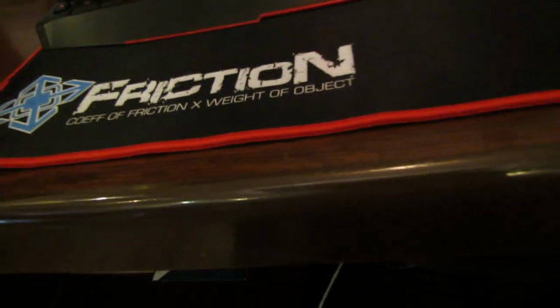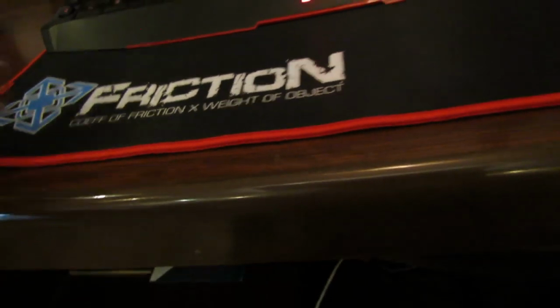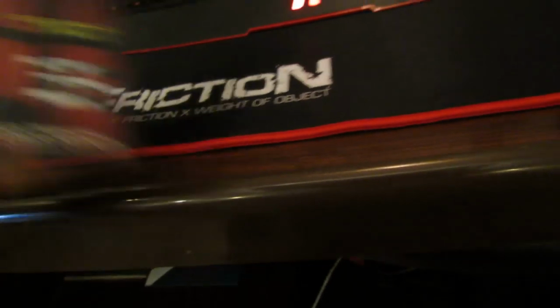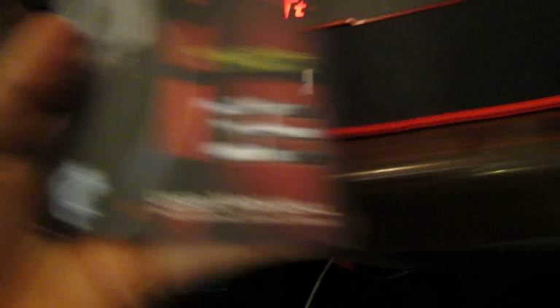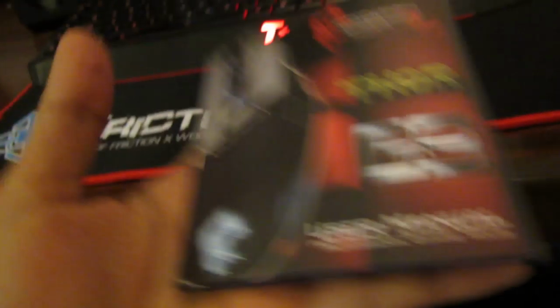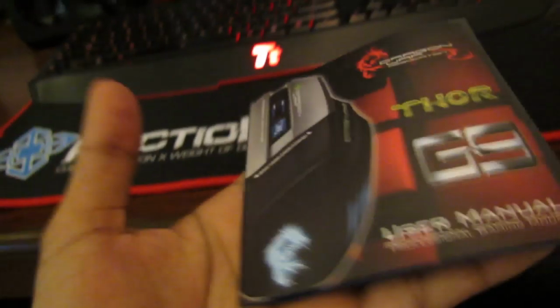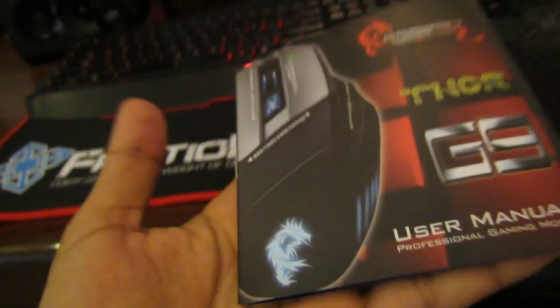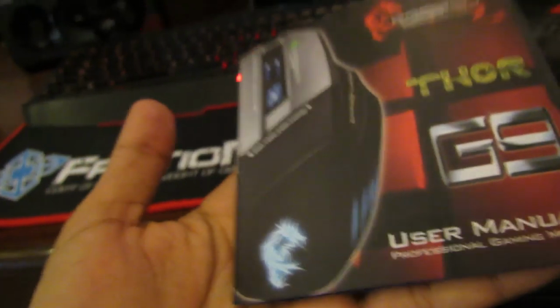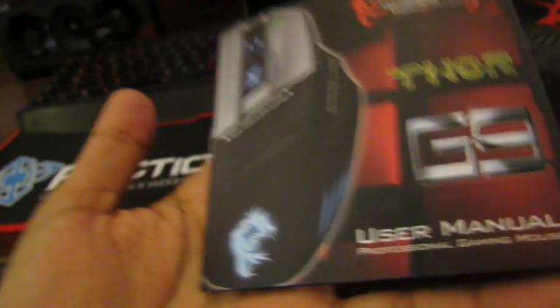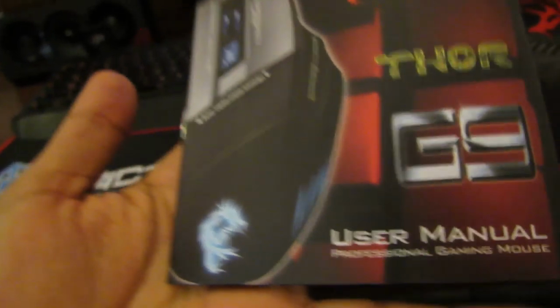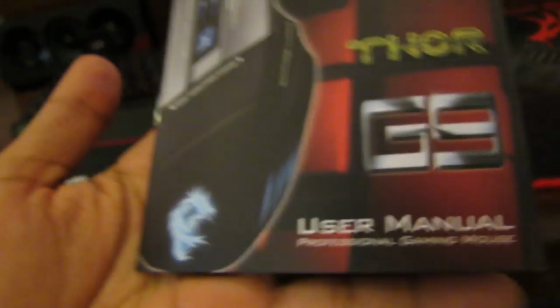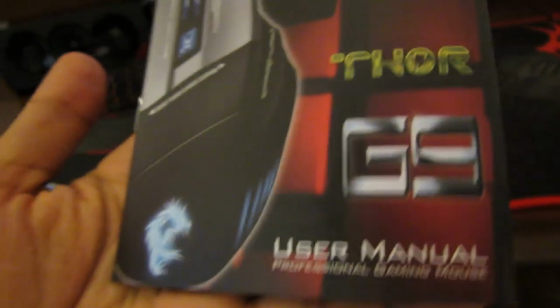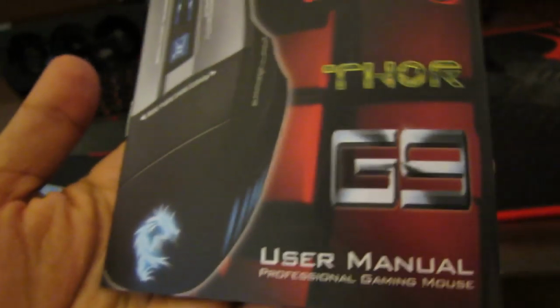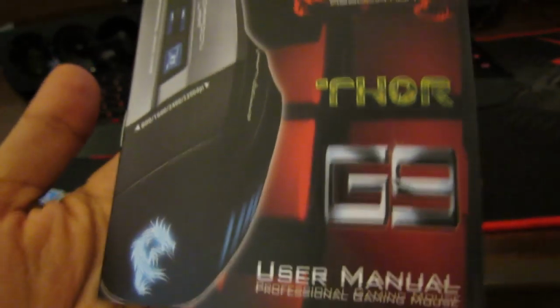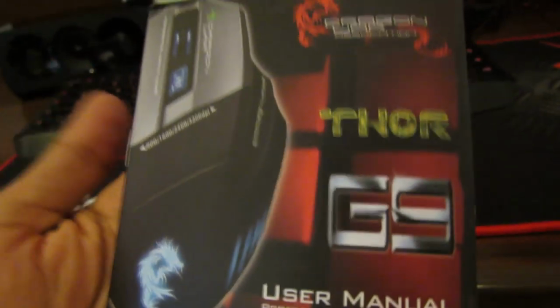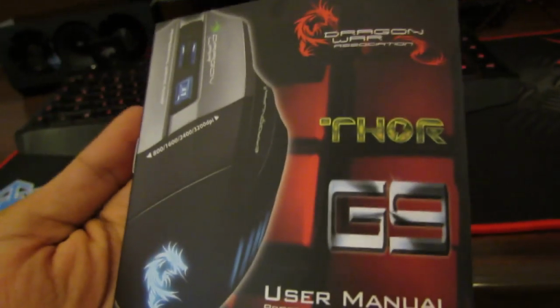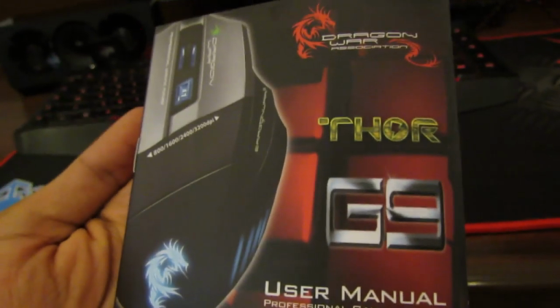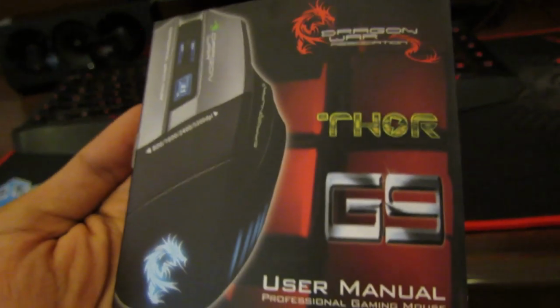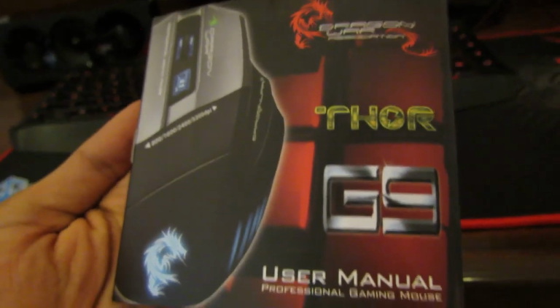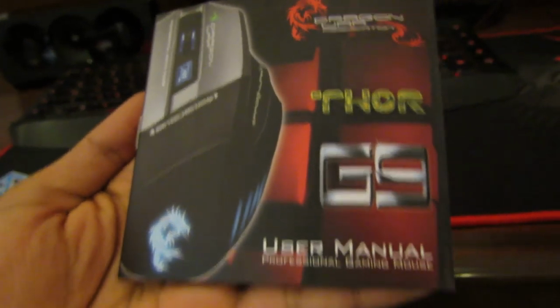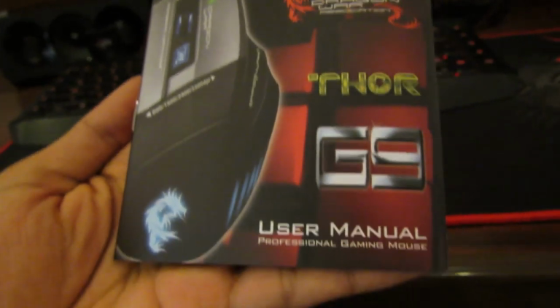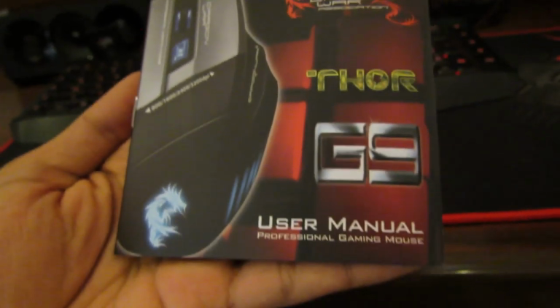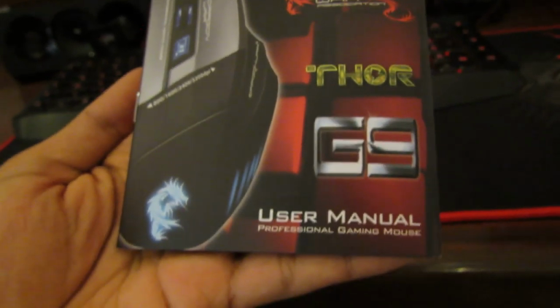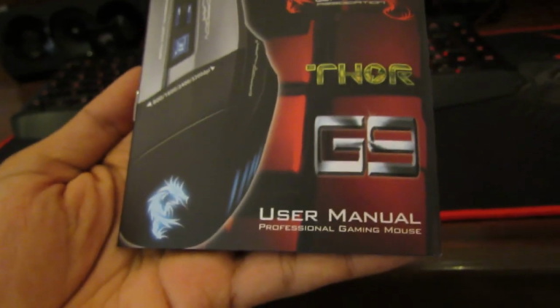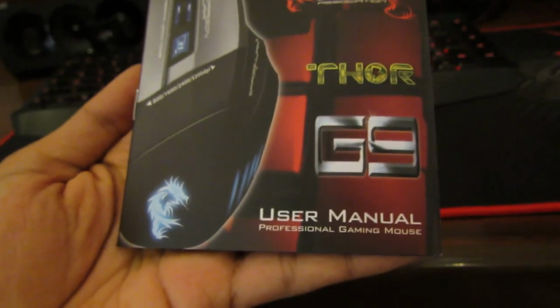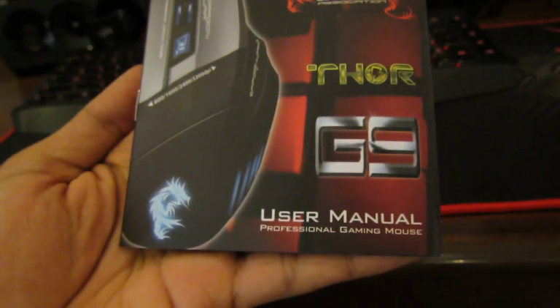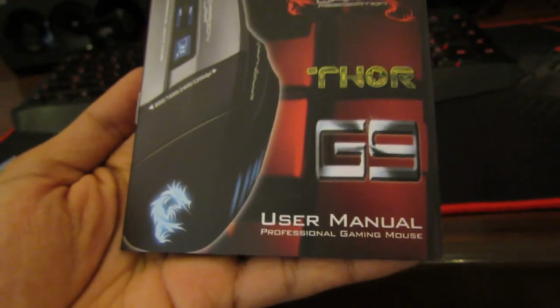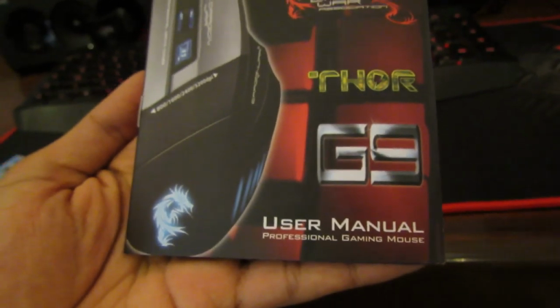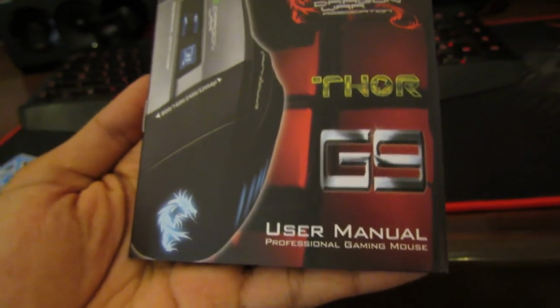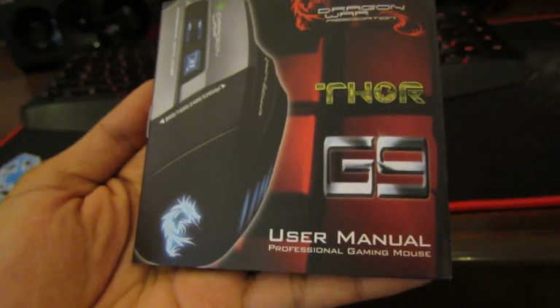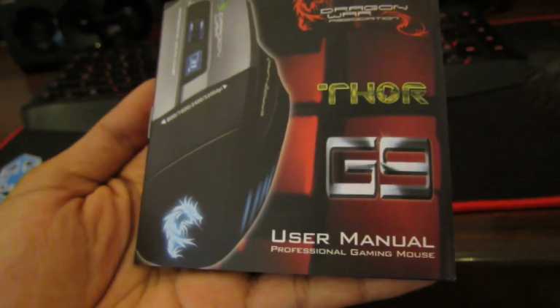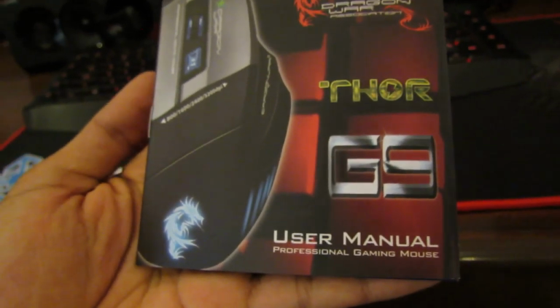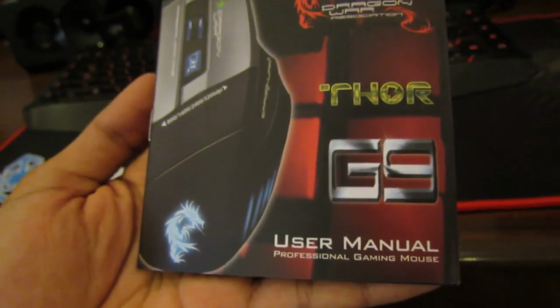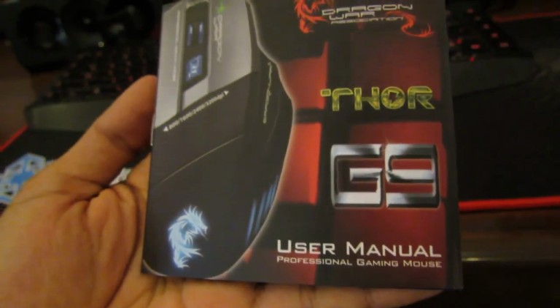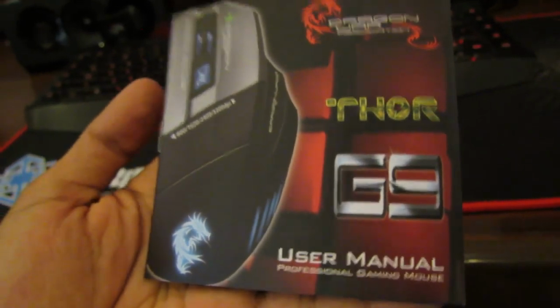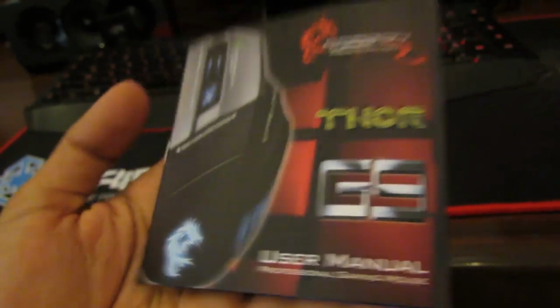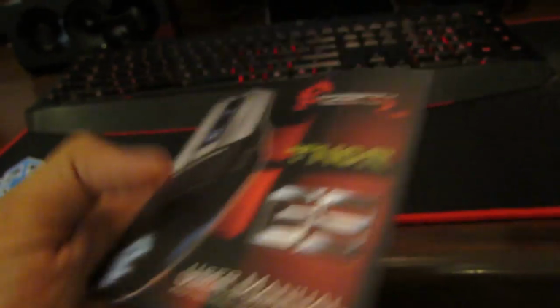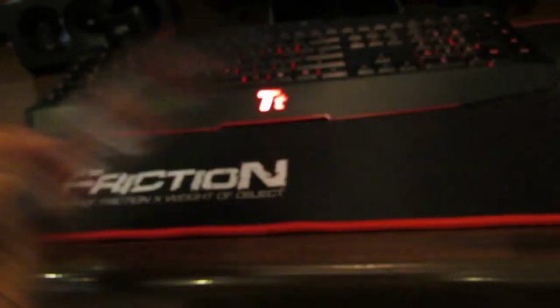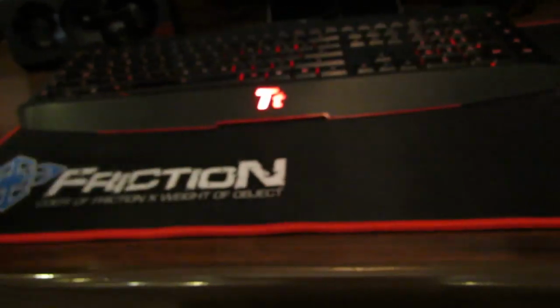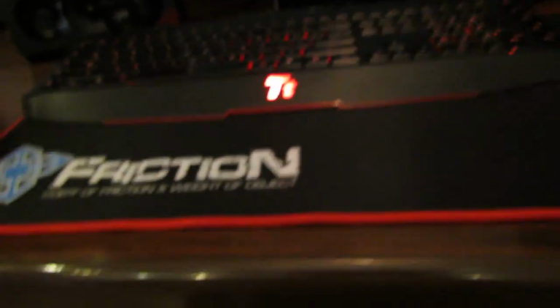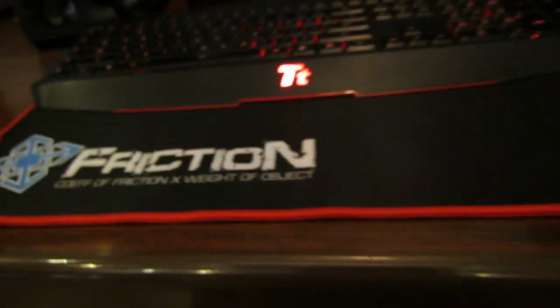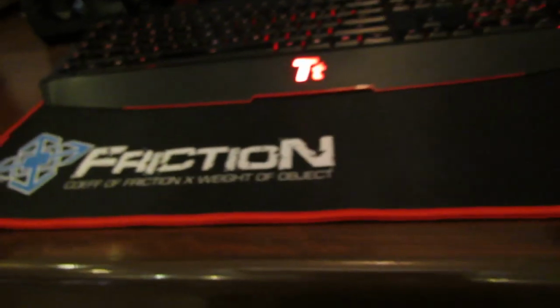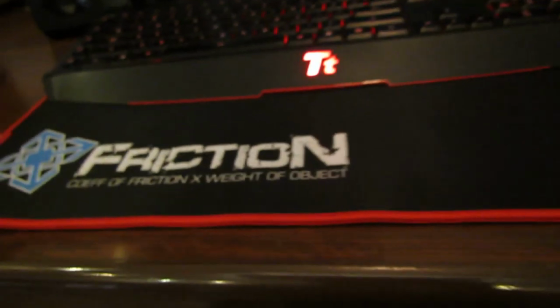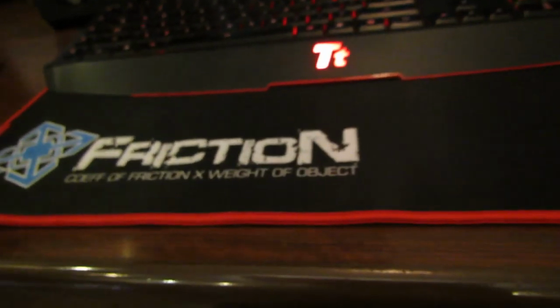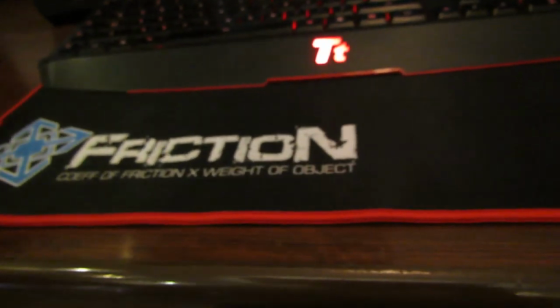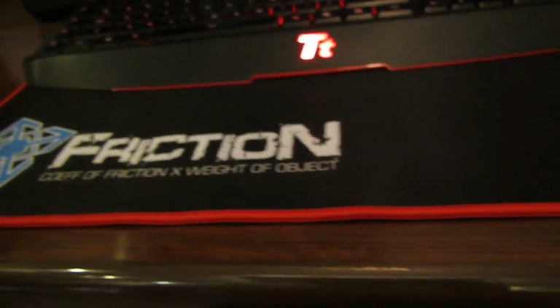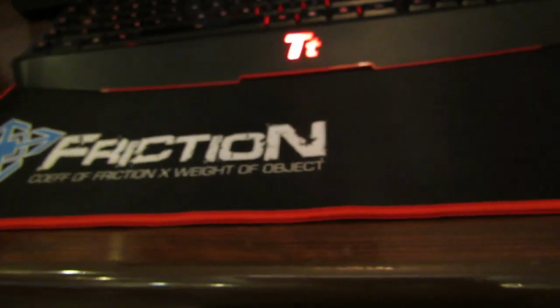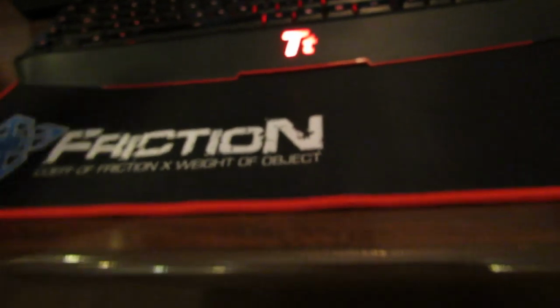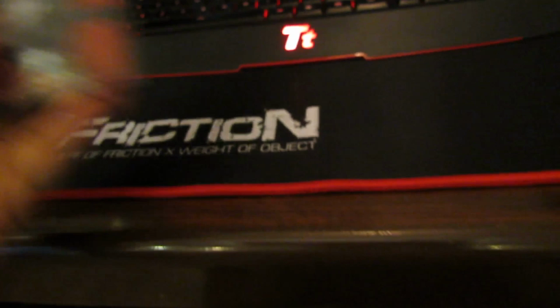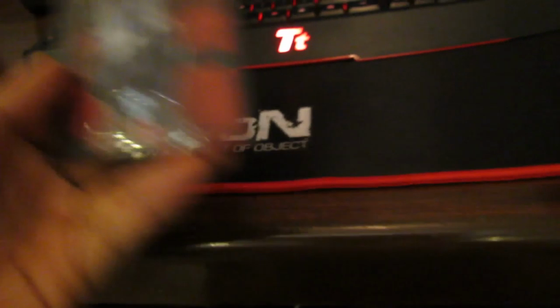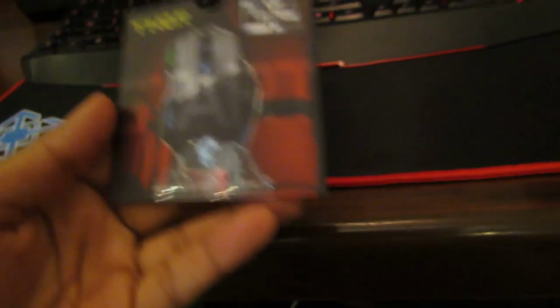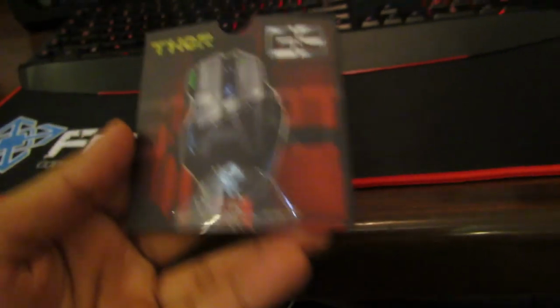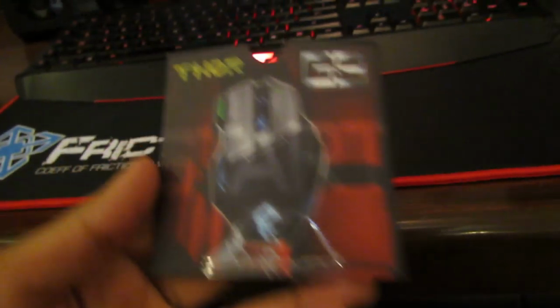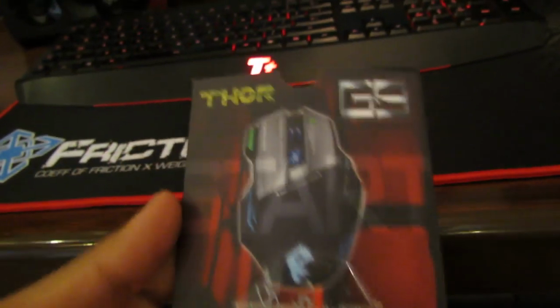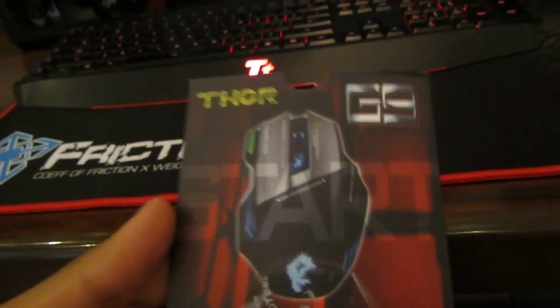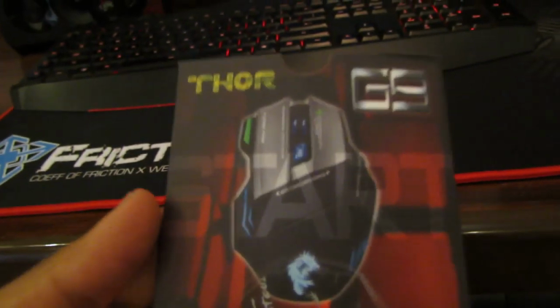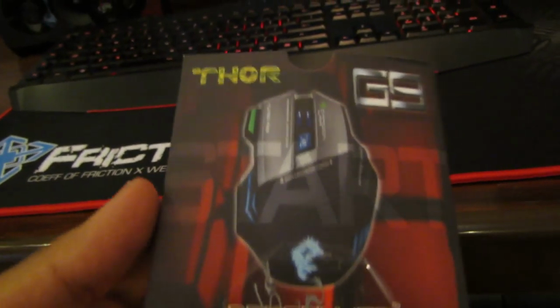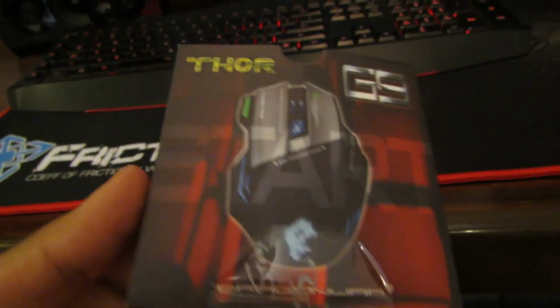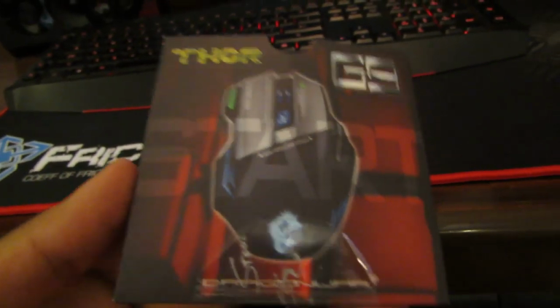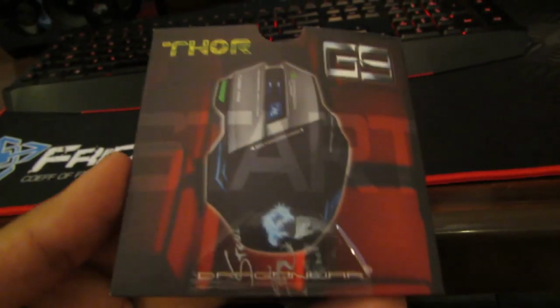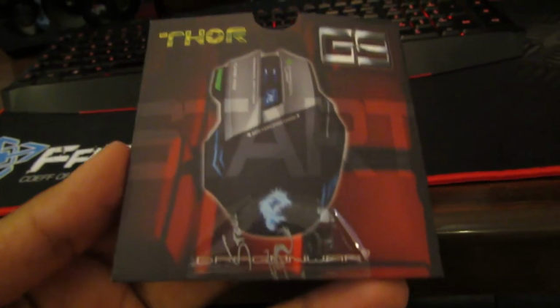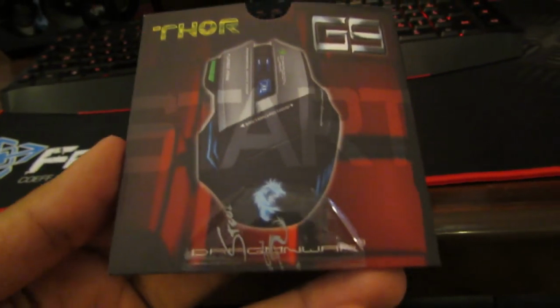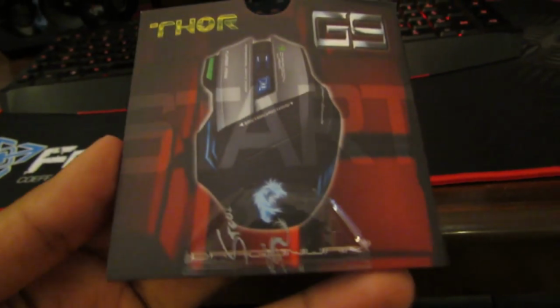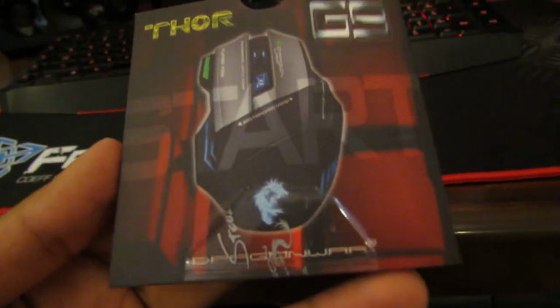We have this user manual, and a small driver CD and software.